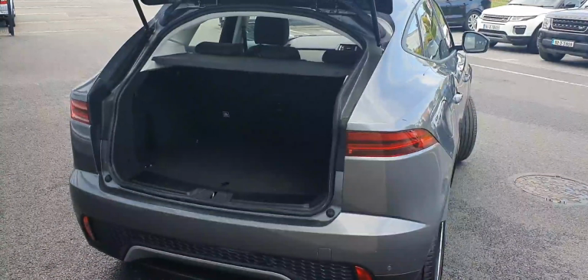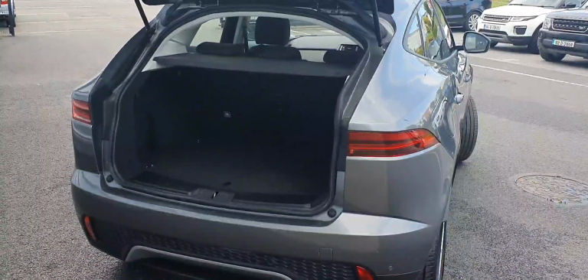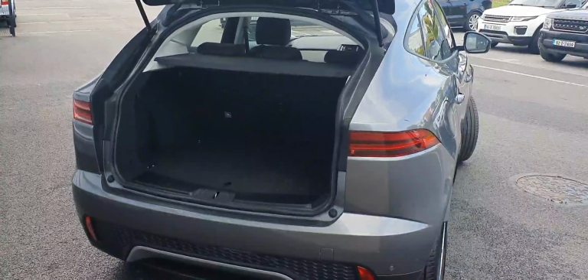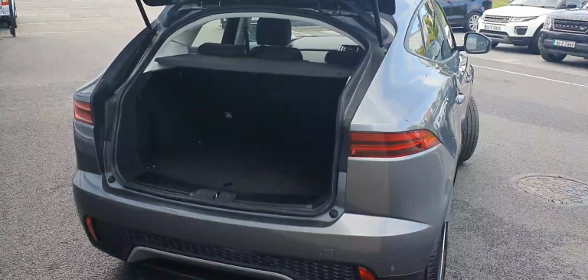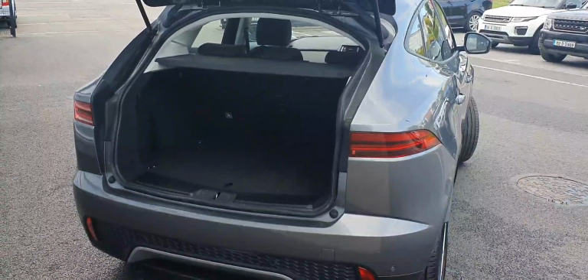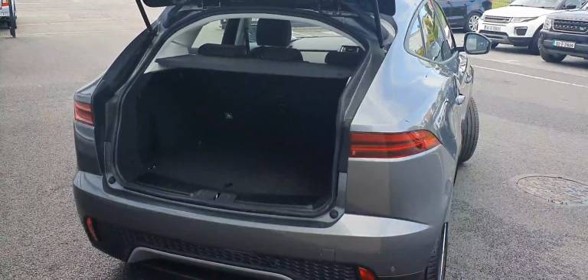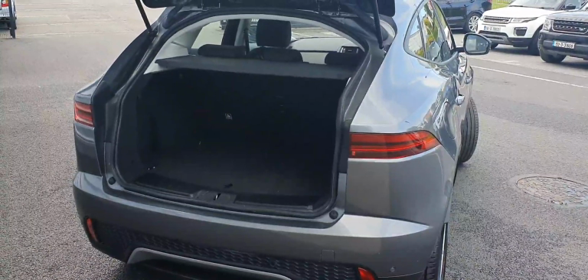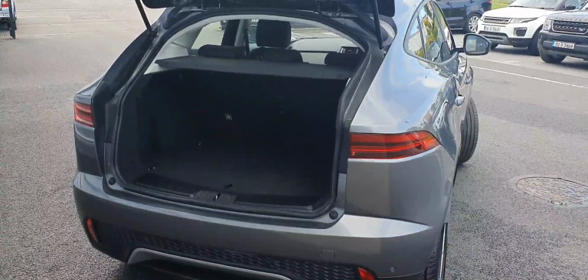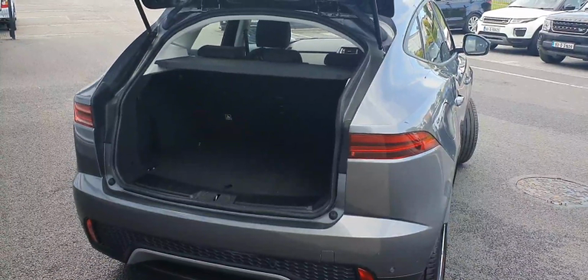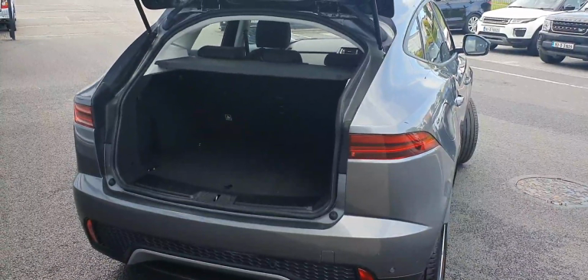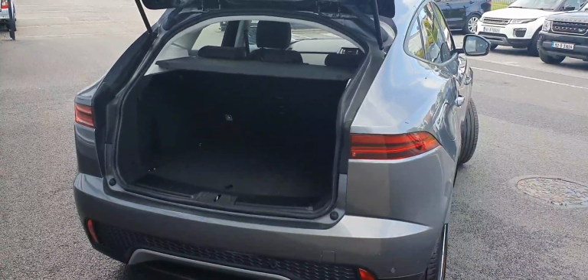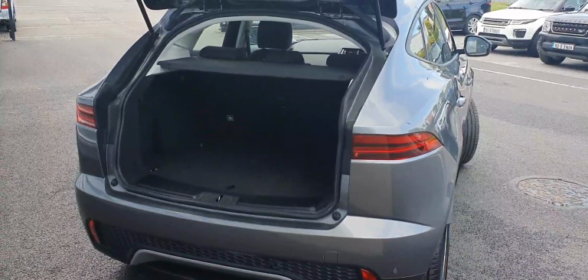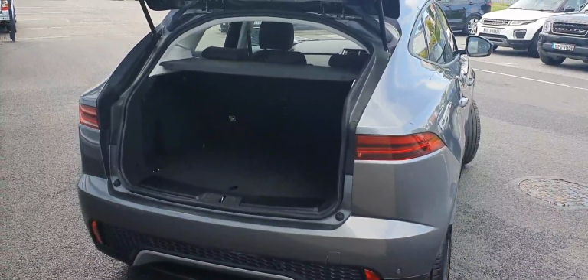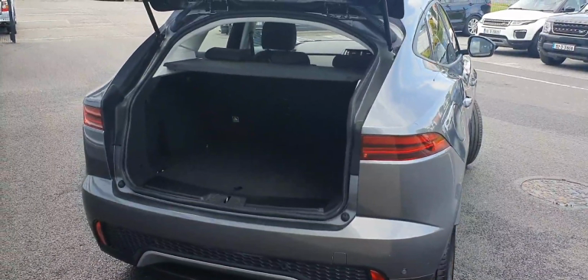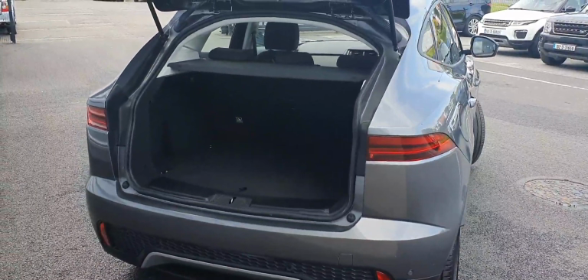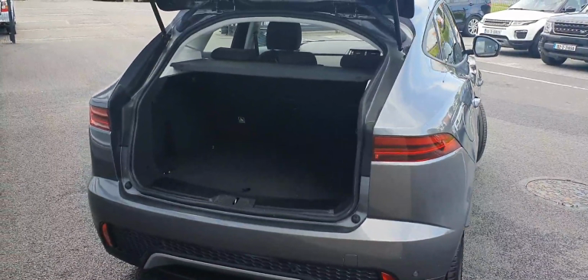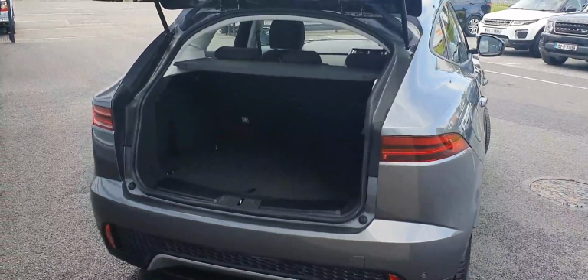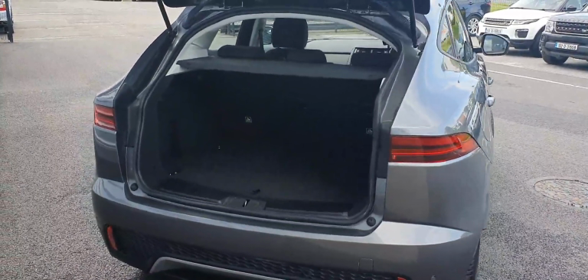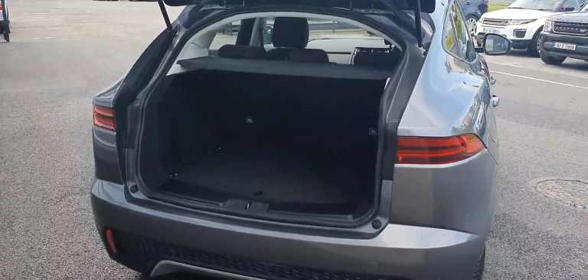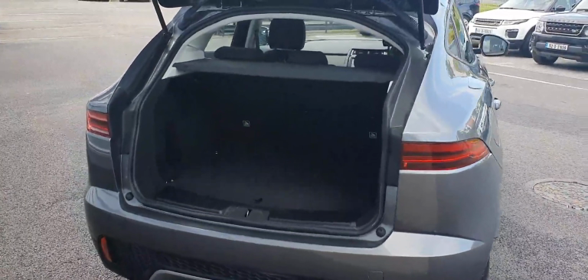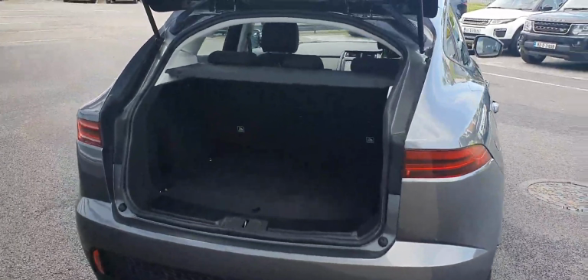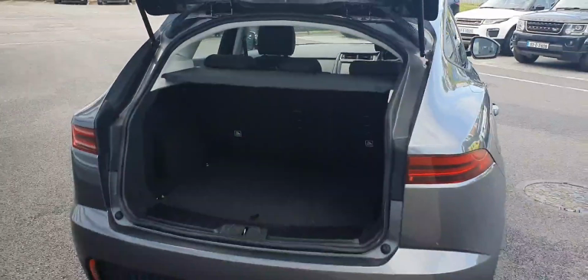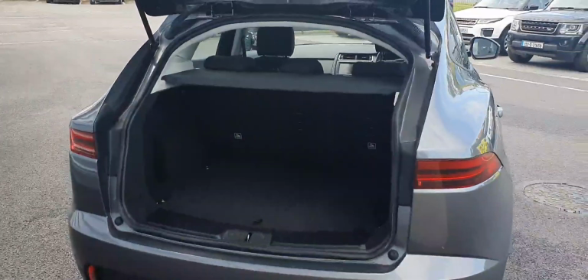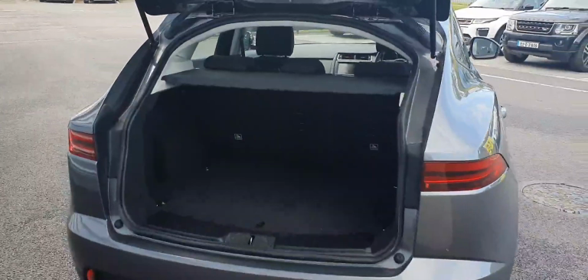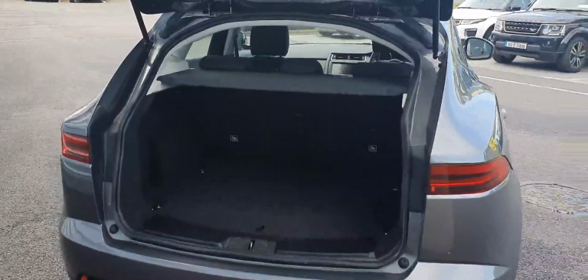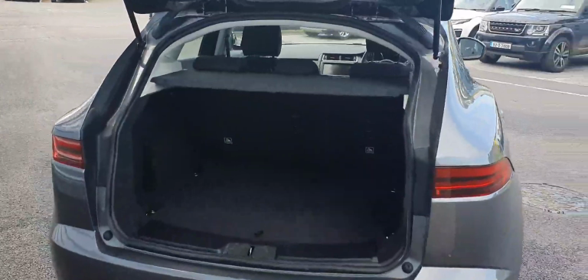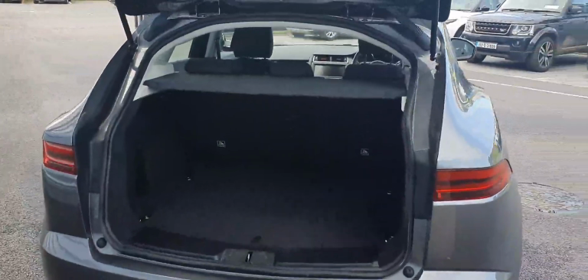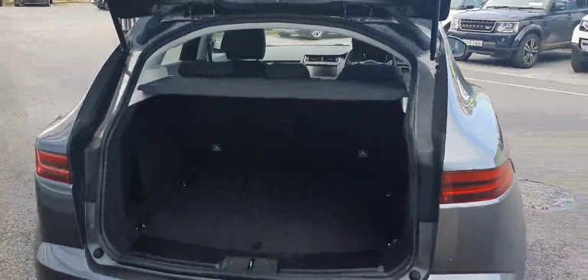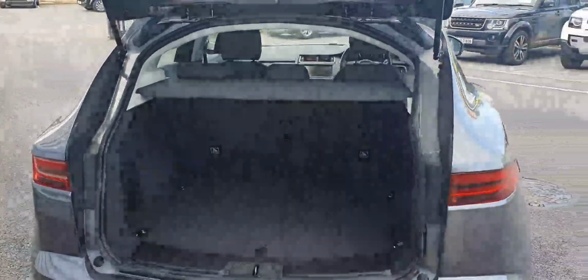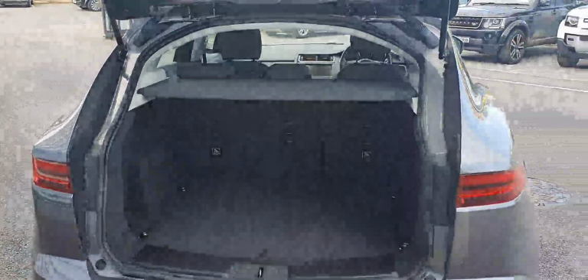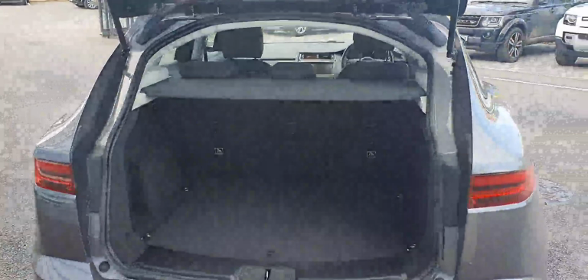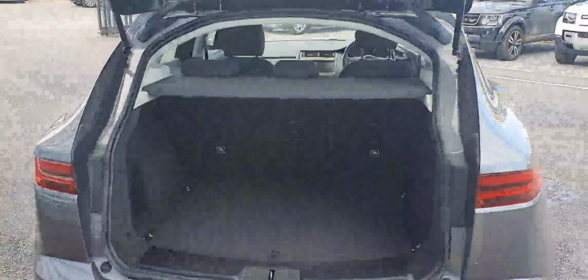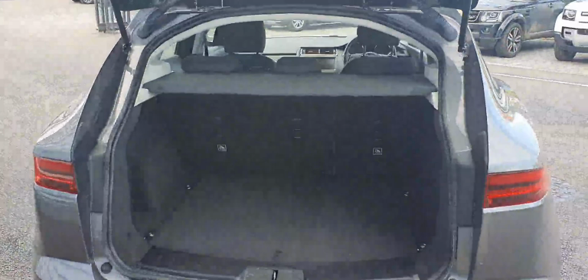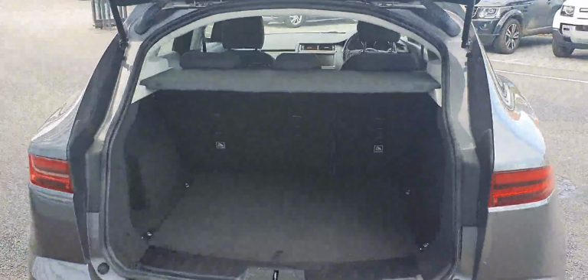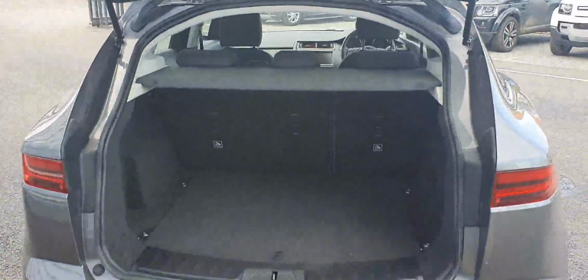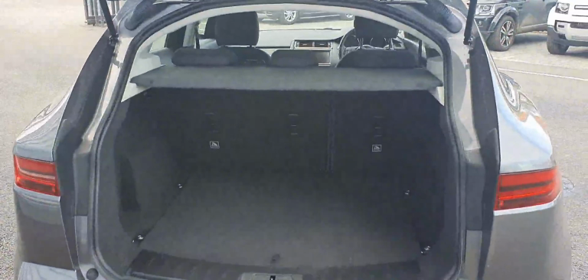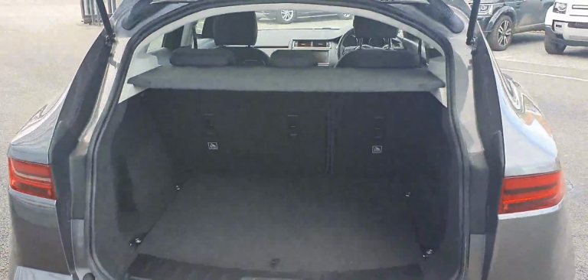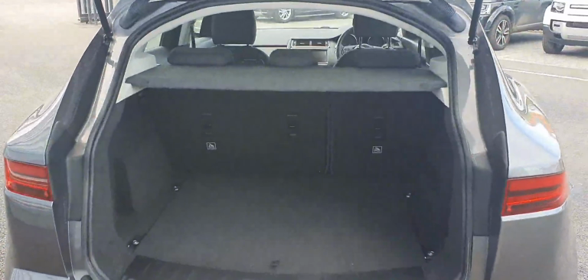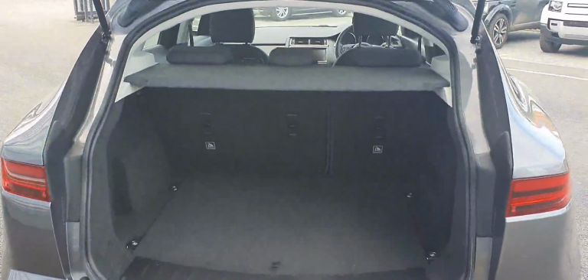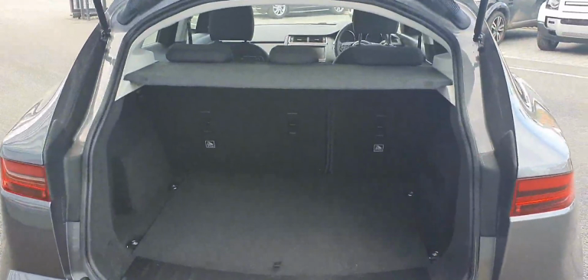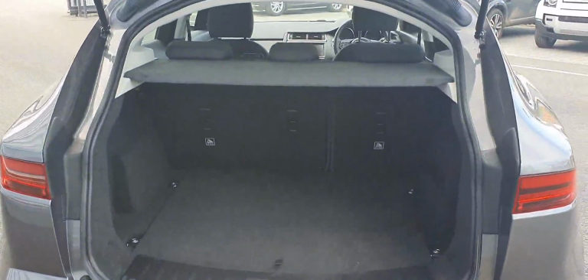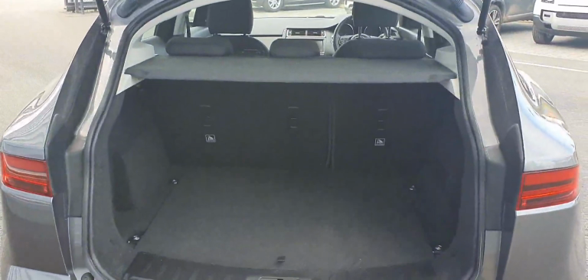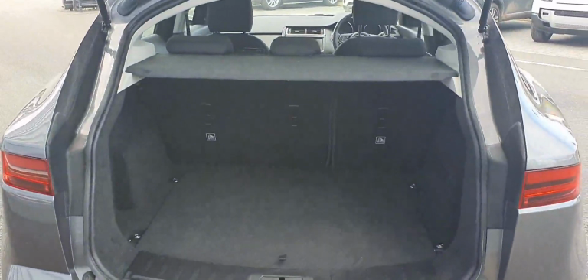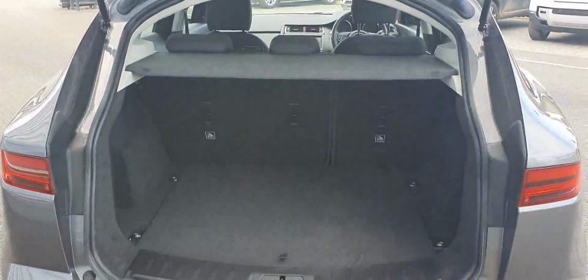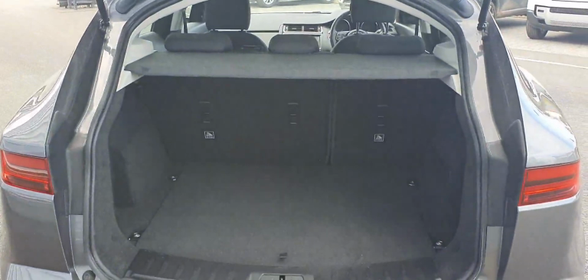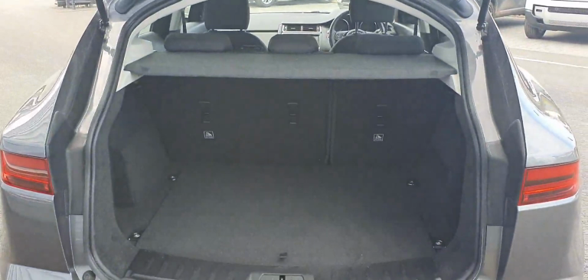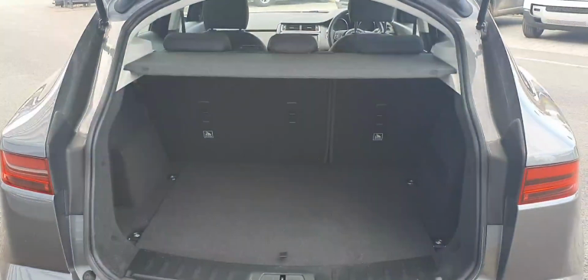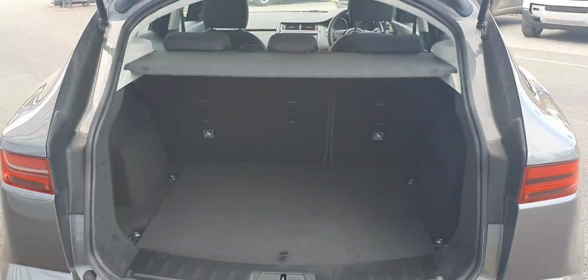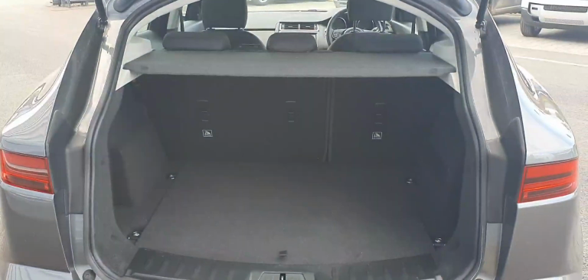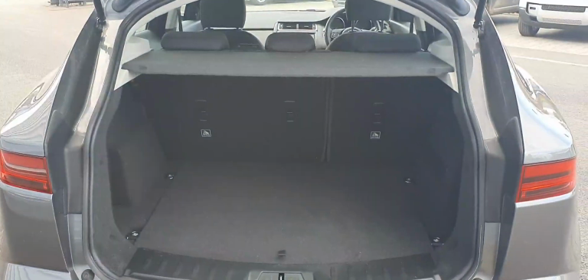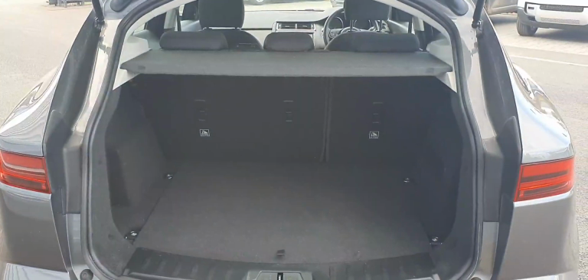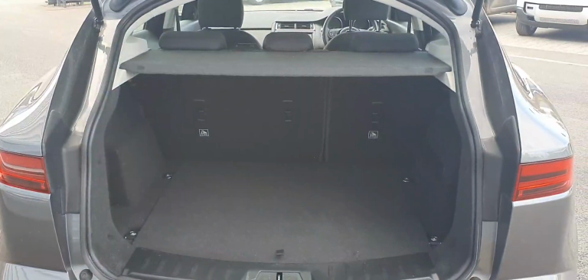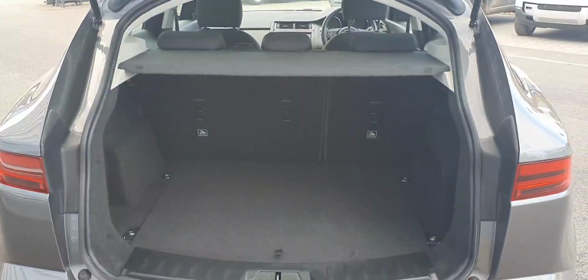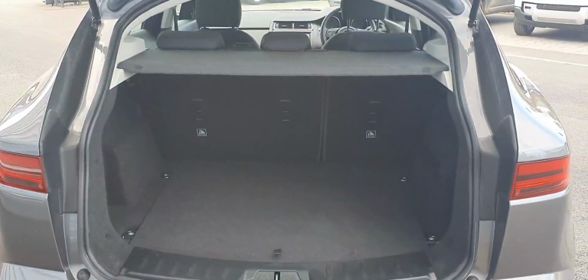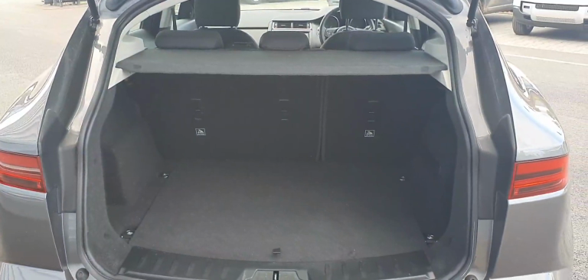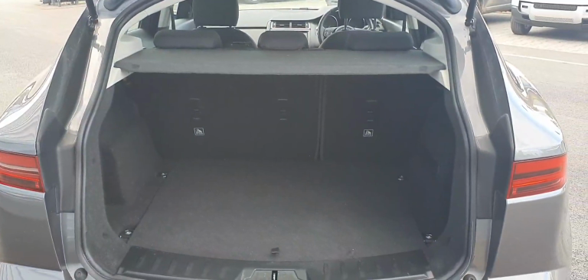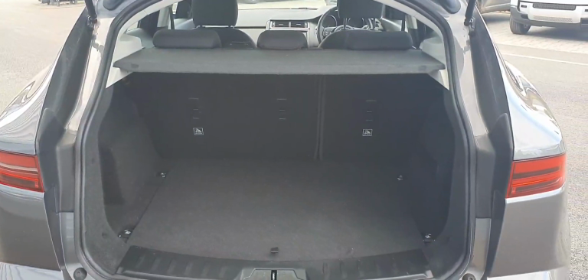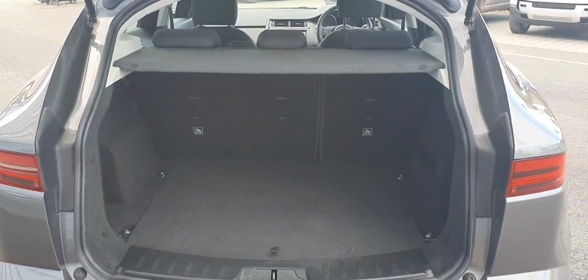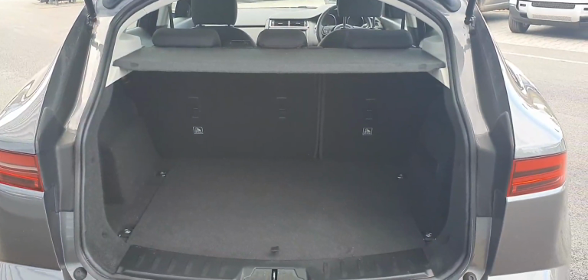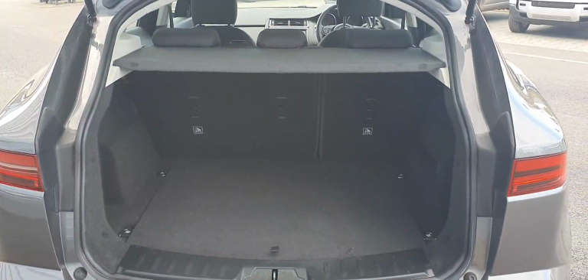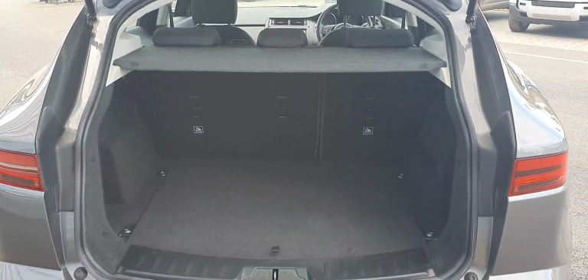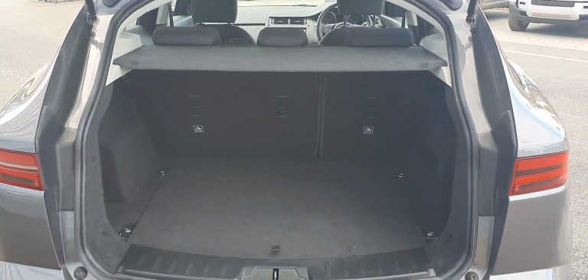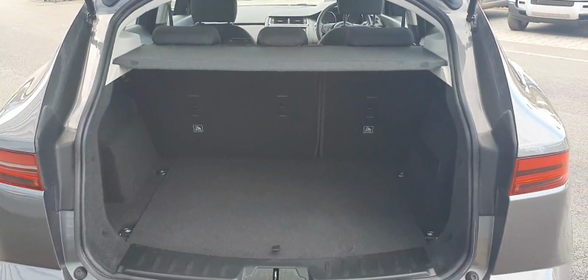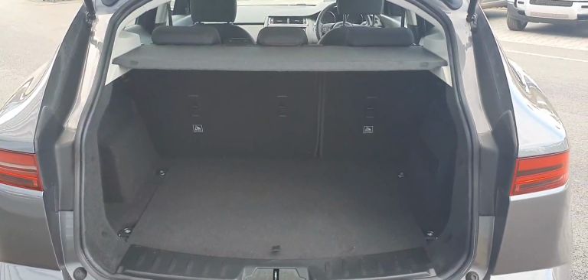Moving around to the rear of the vehicle, as you can see this vehicle comes with a large boot capacity and features split folding rear seats for extra storage if needed.